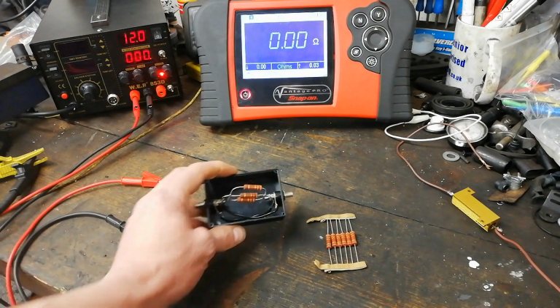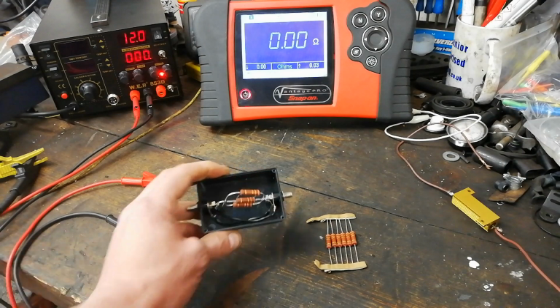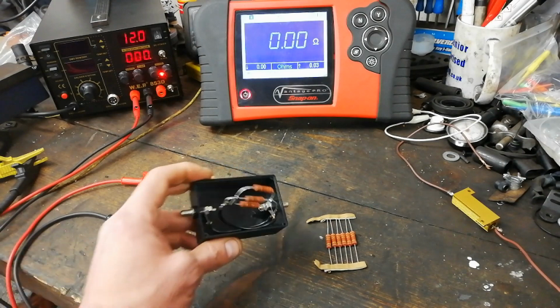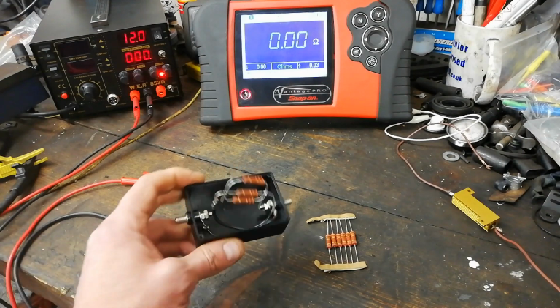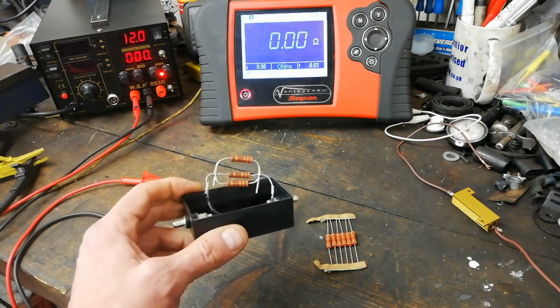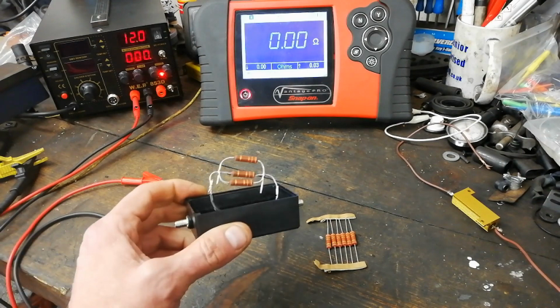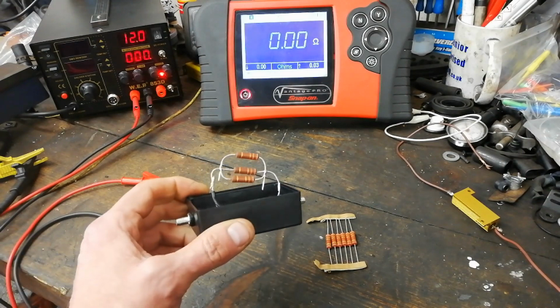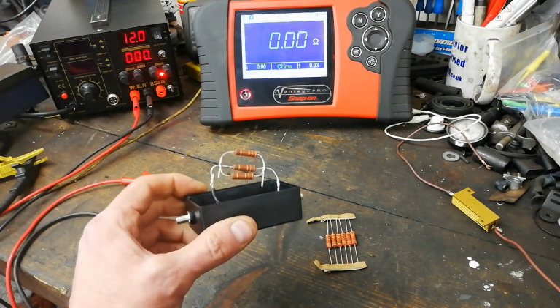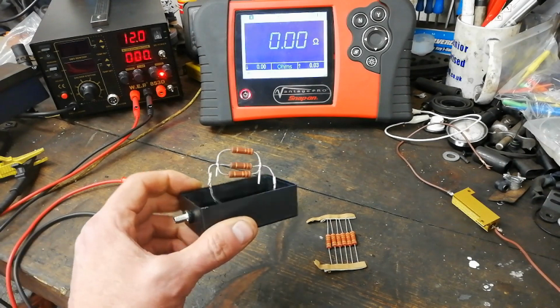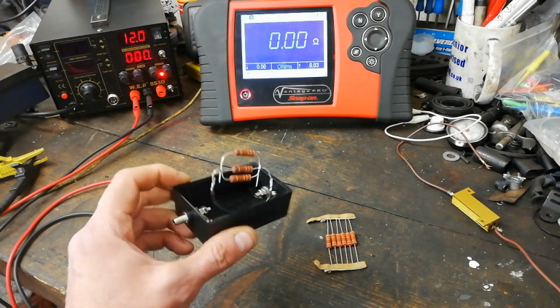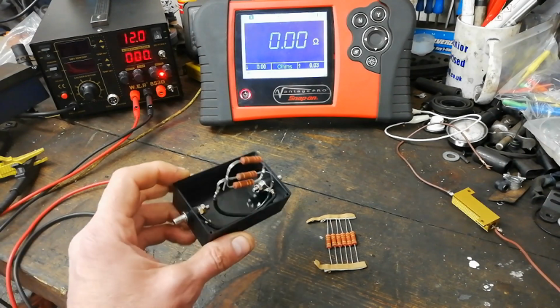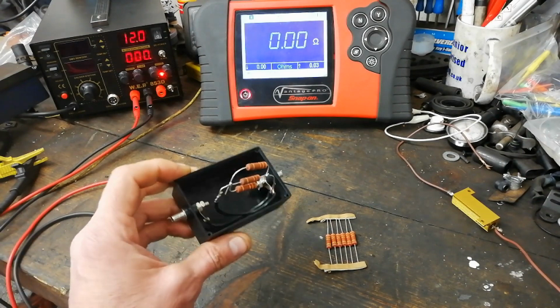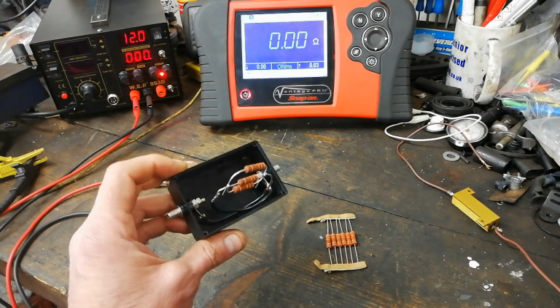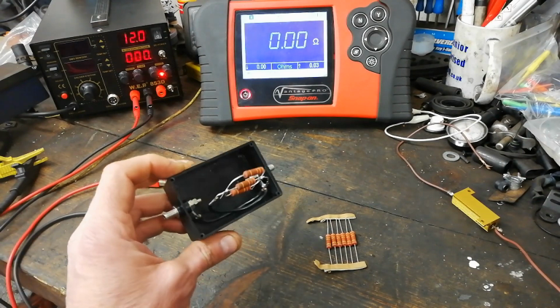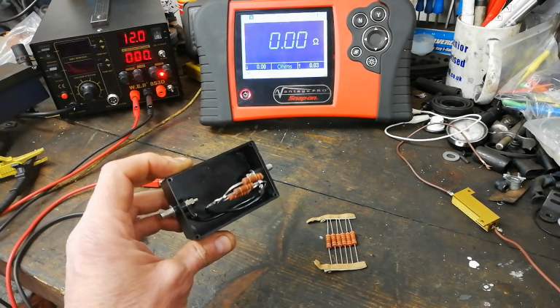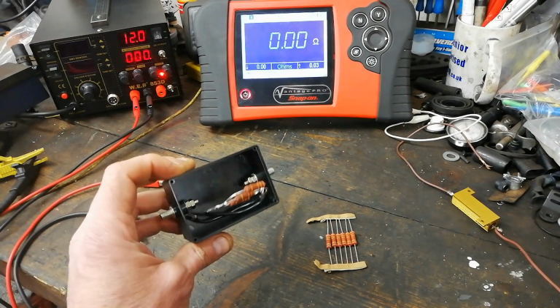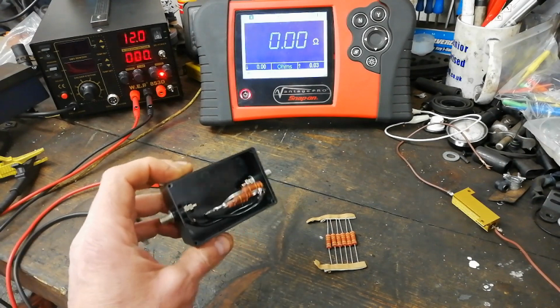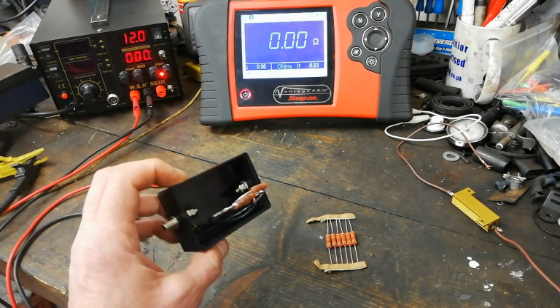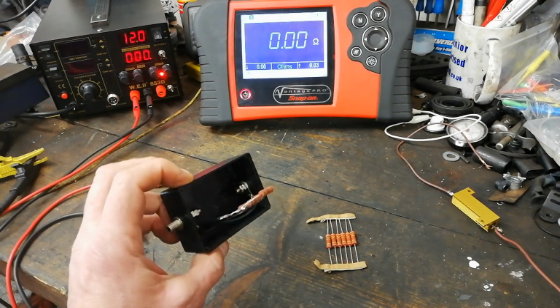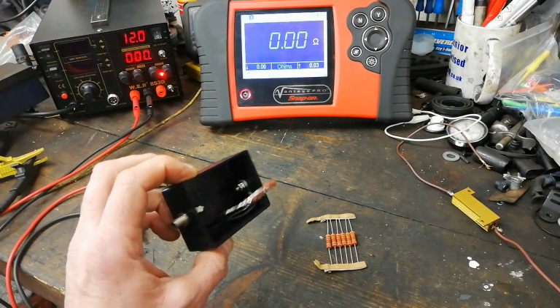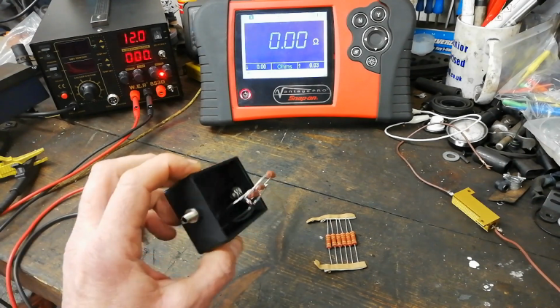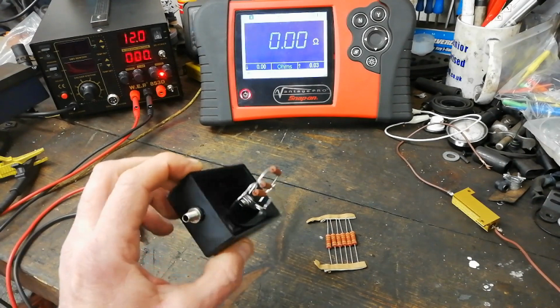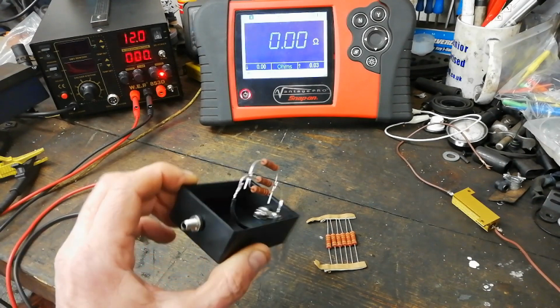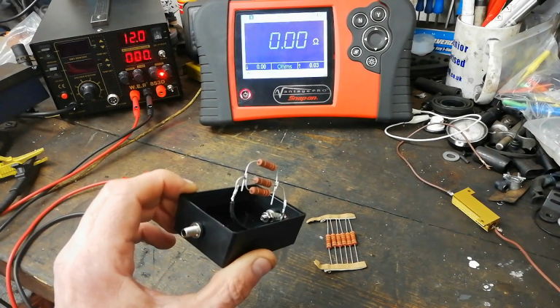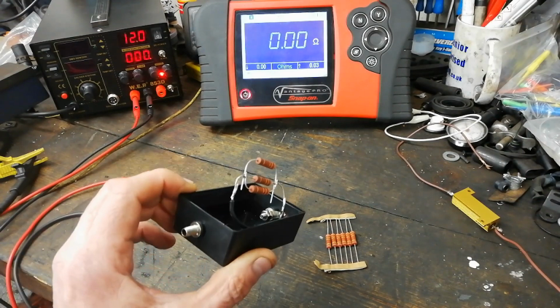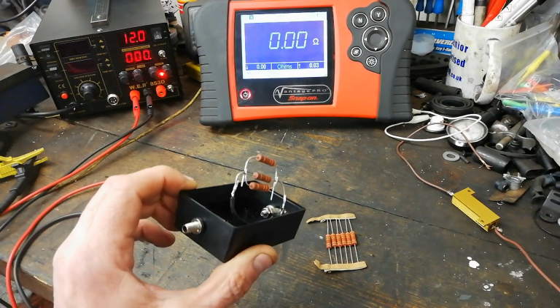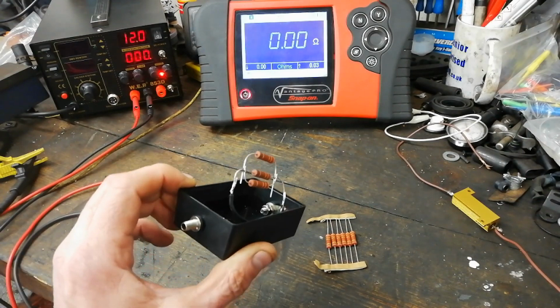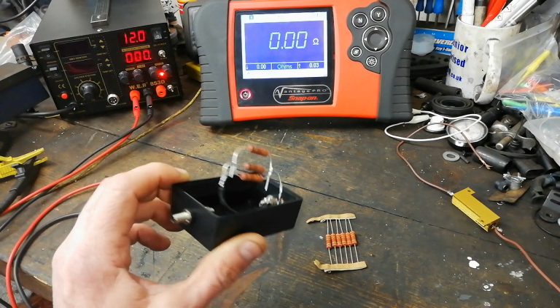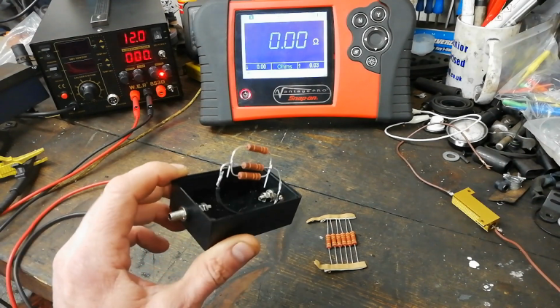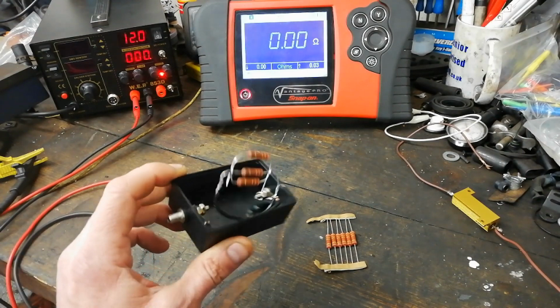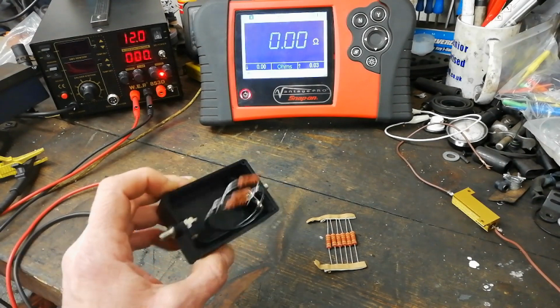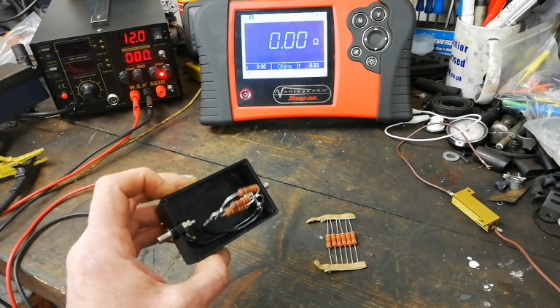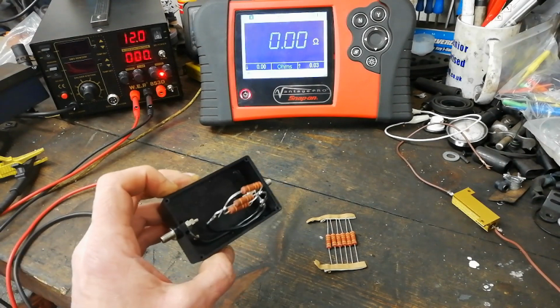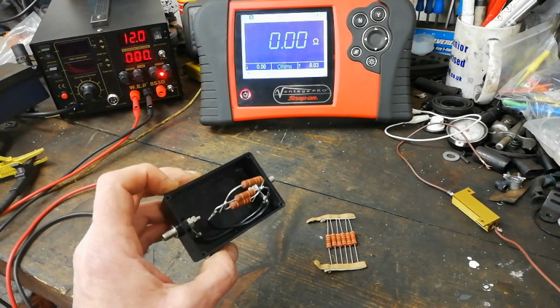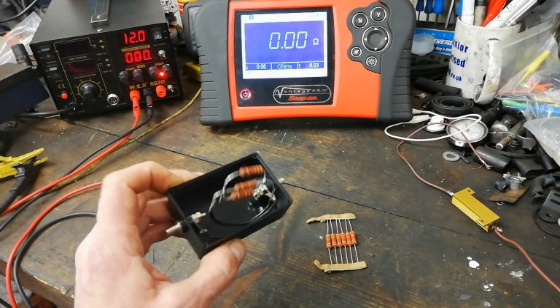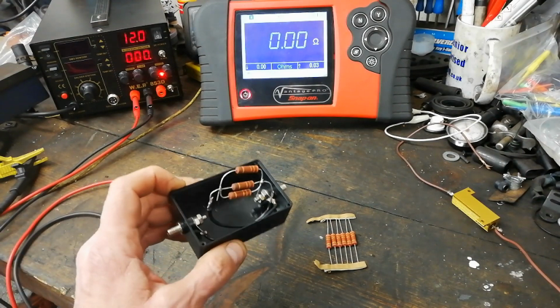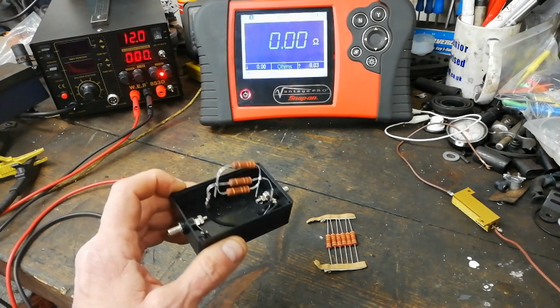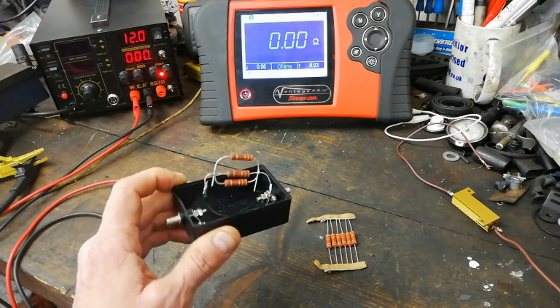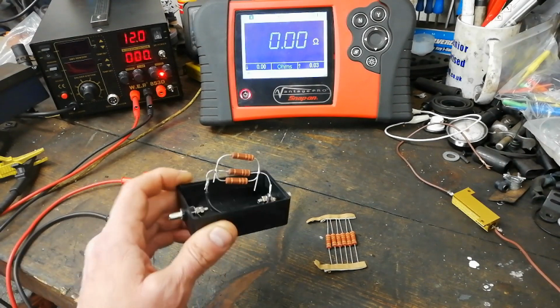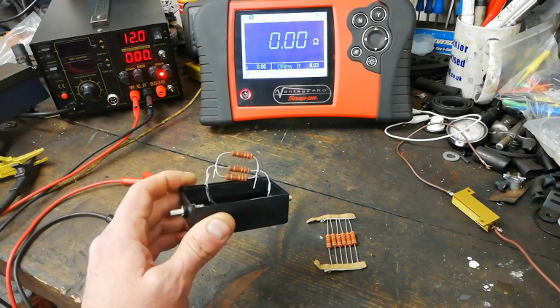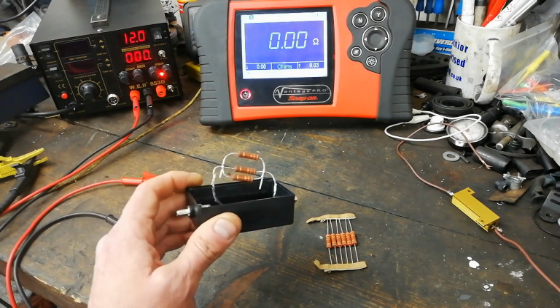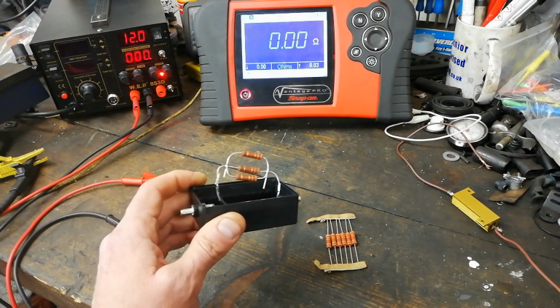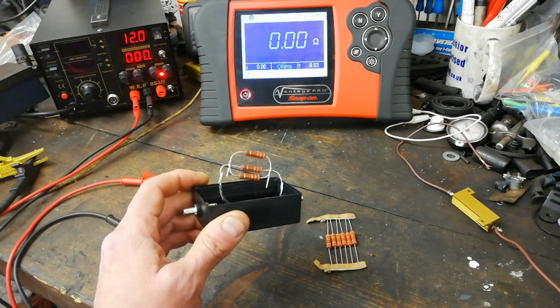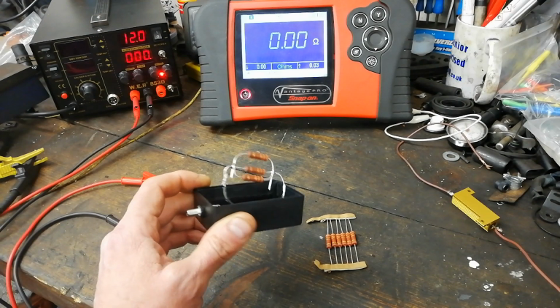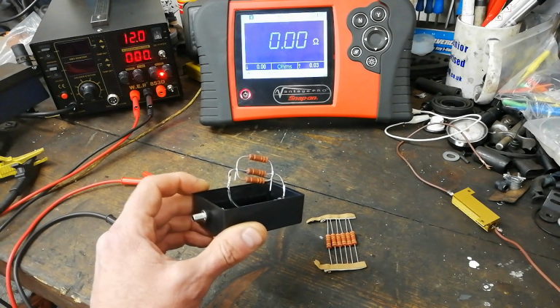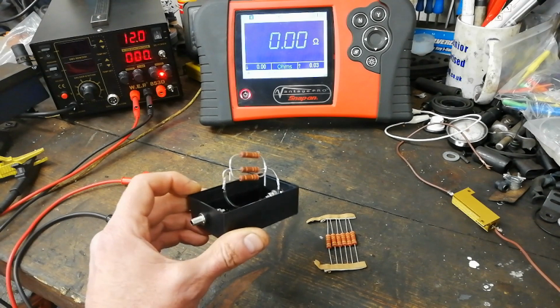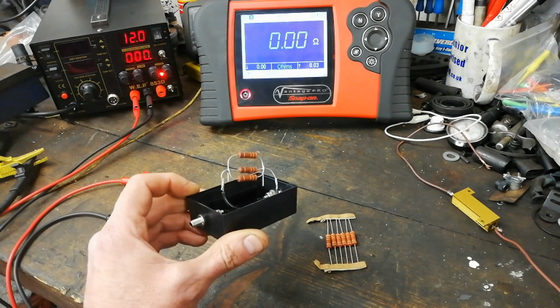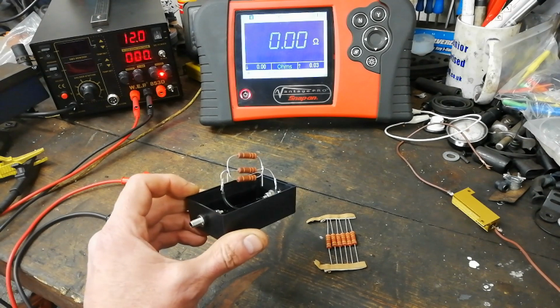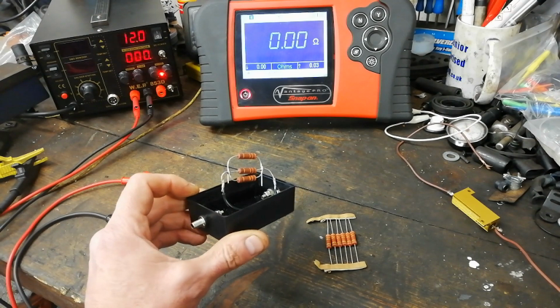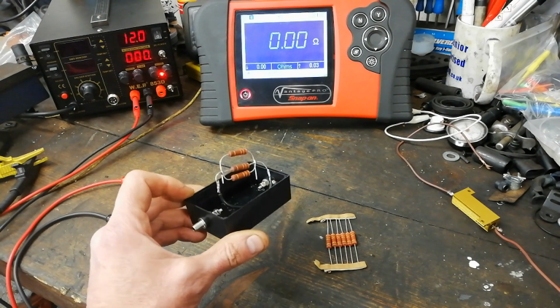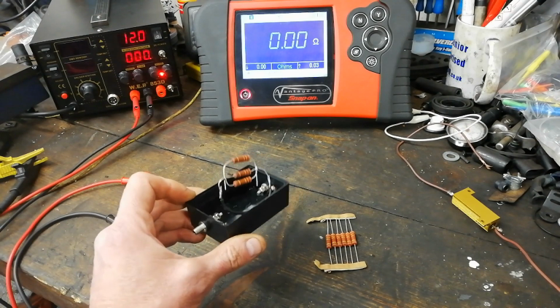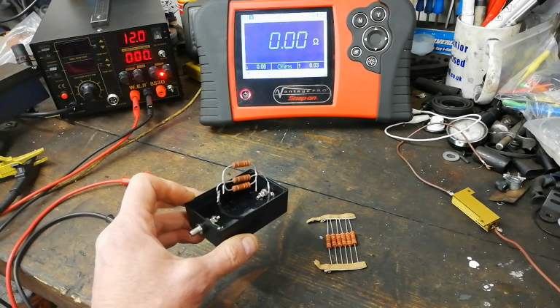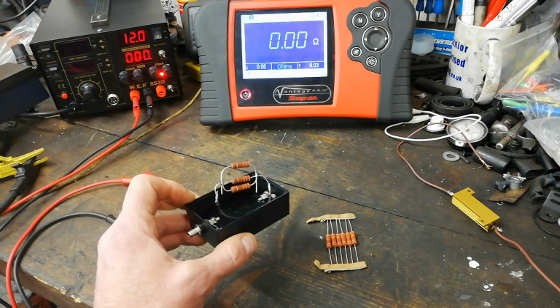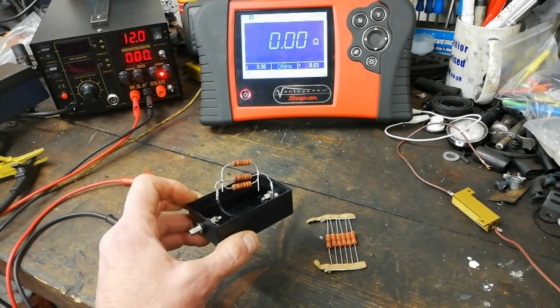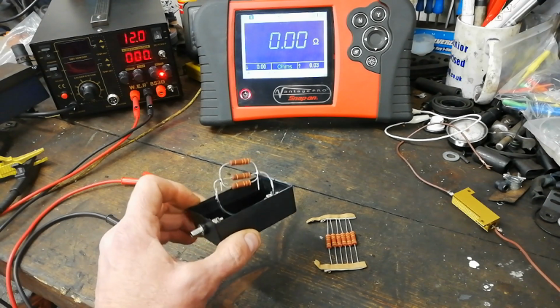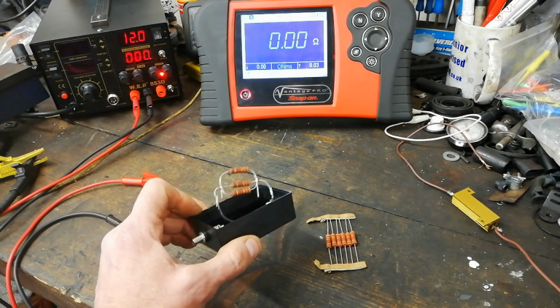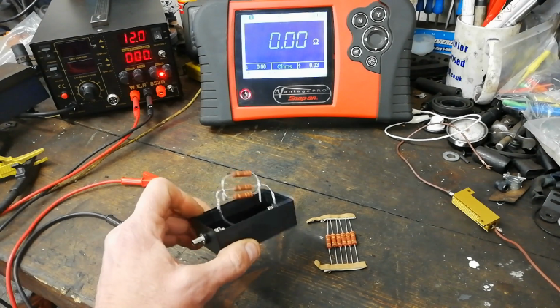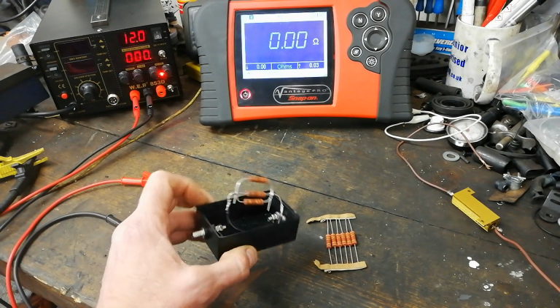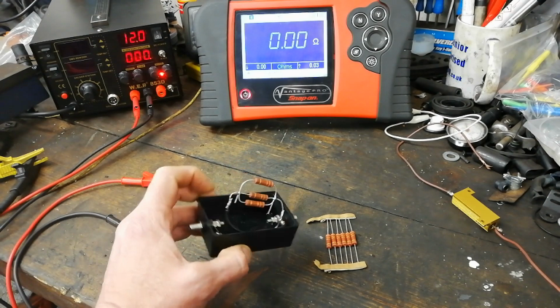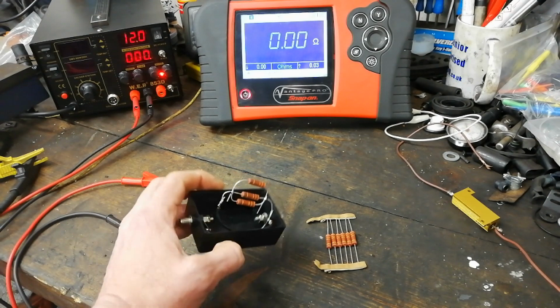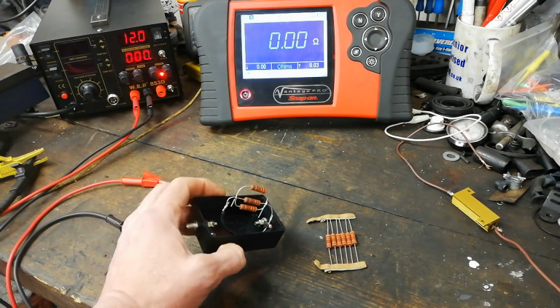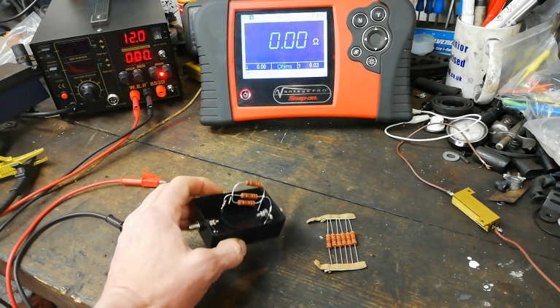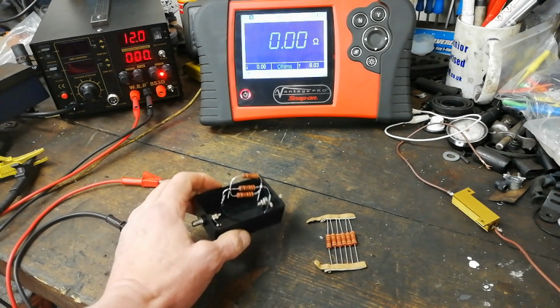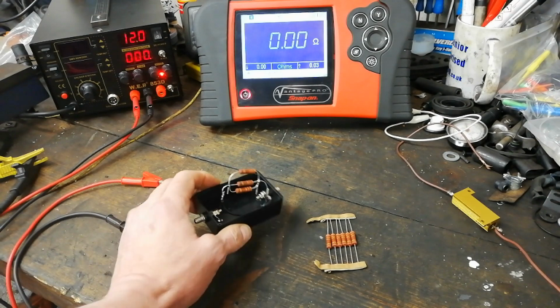Here's a wee build that I've been mucking about with. I'll just show you what that is, what the idea of it is and what it's for.